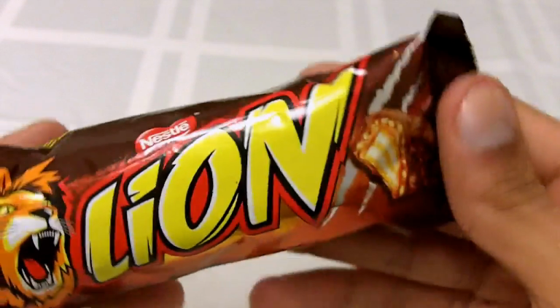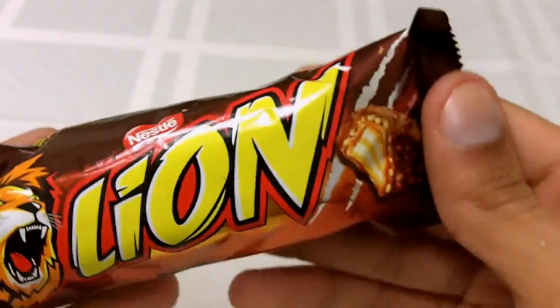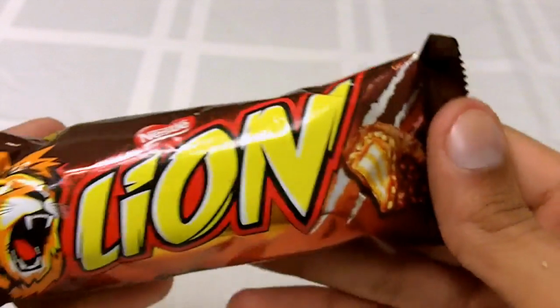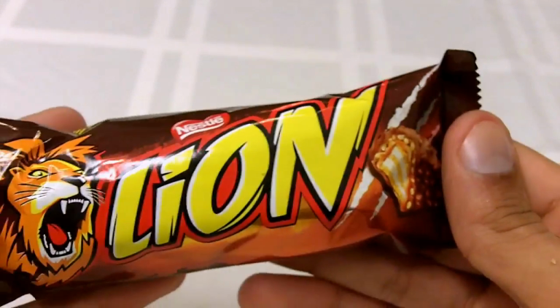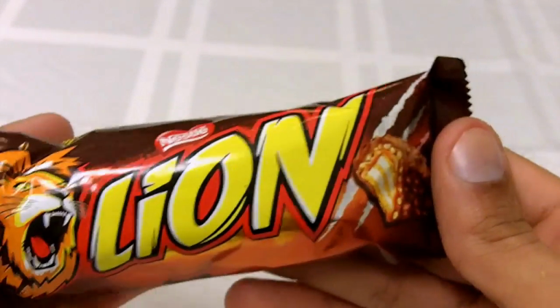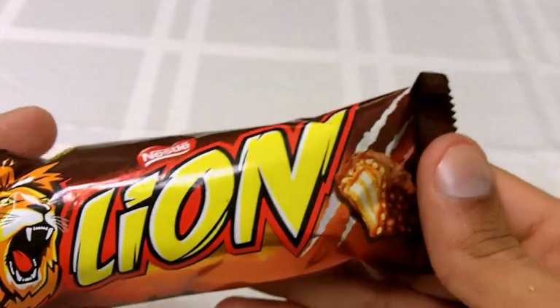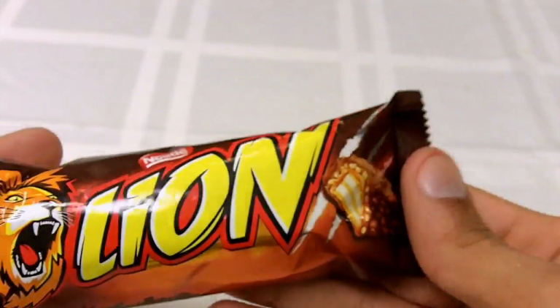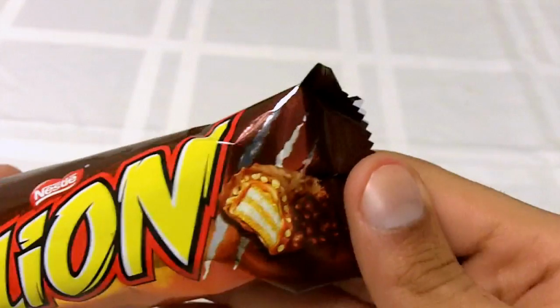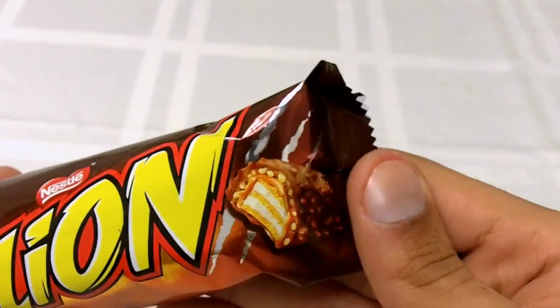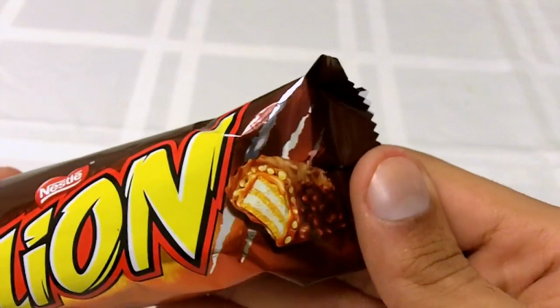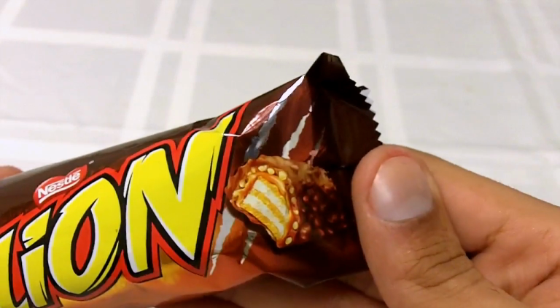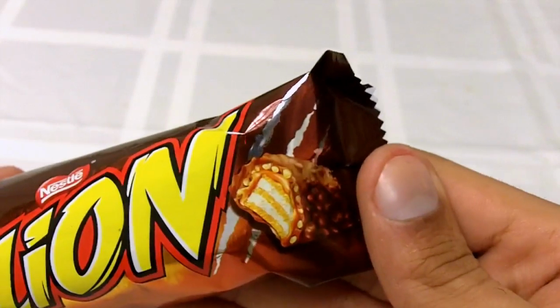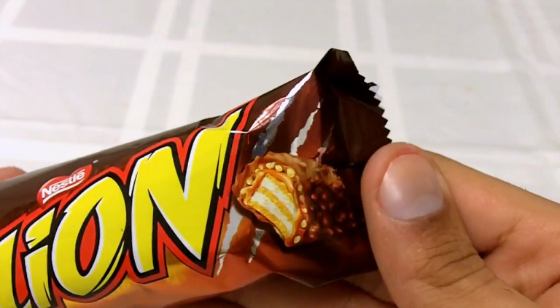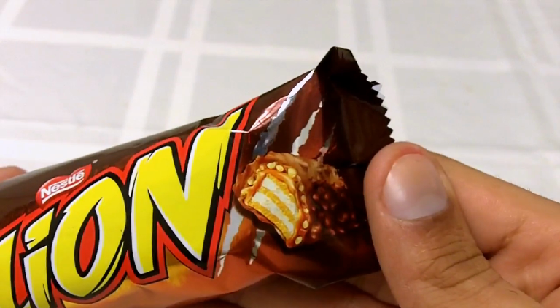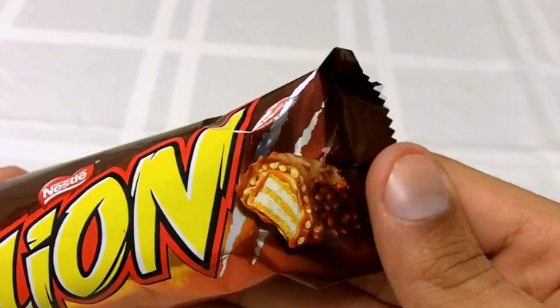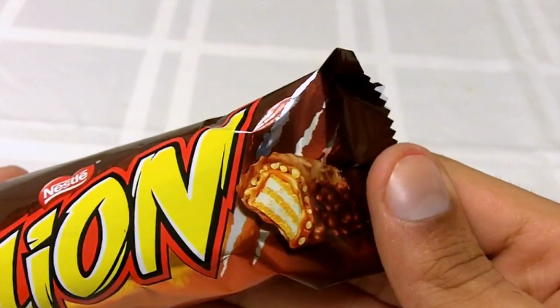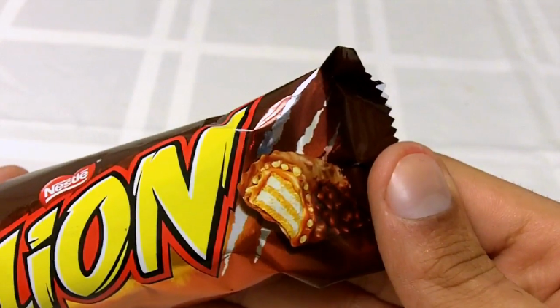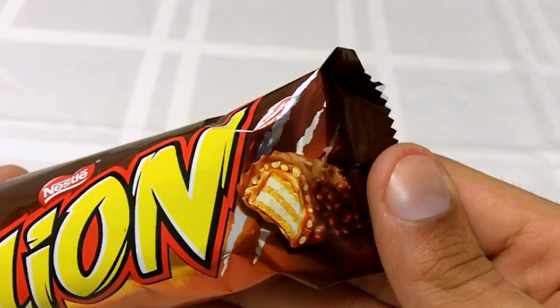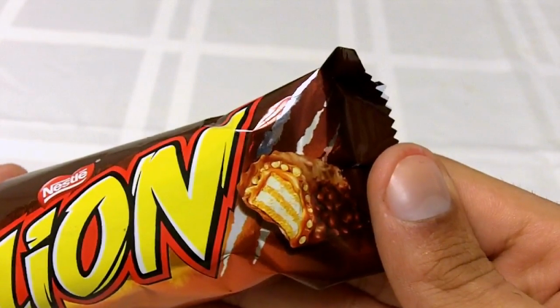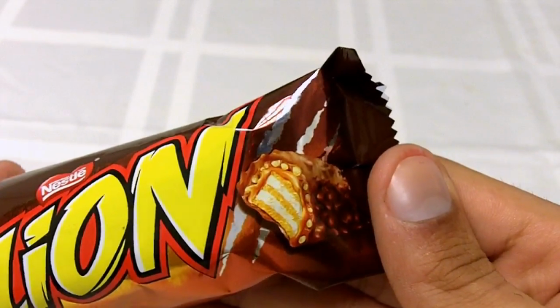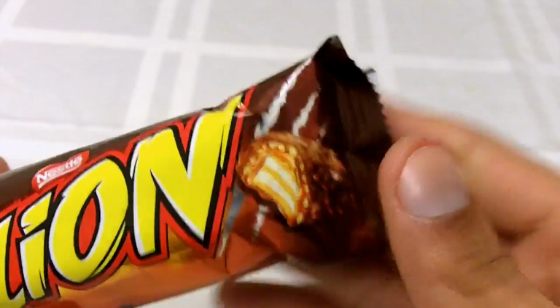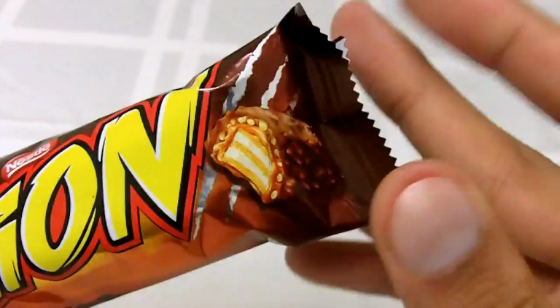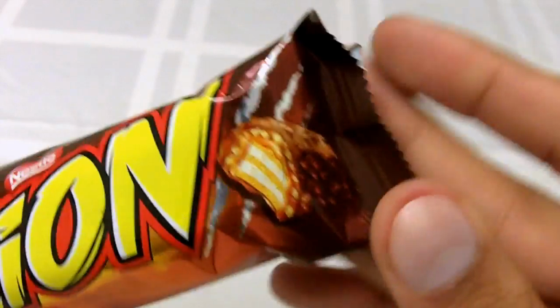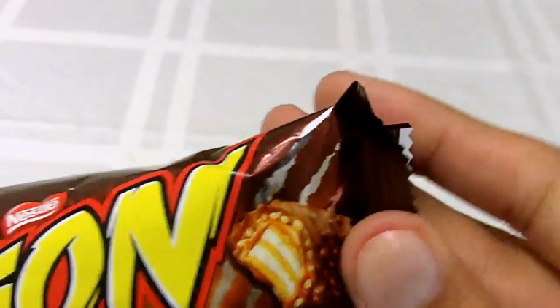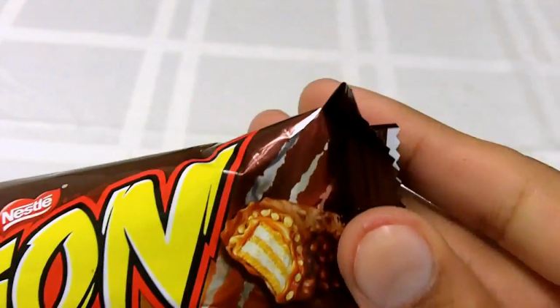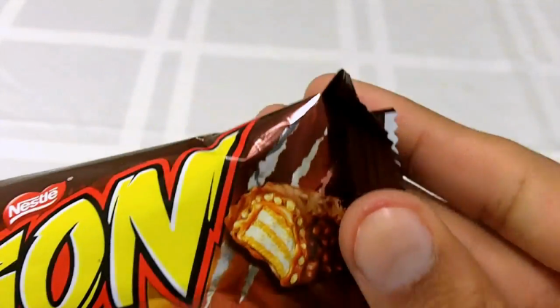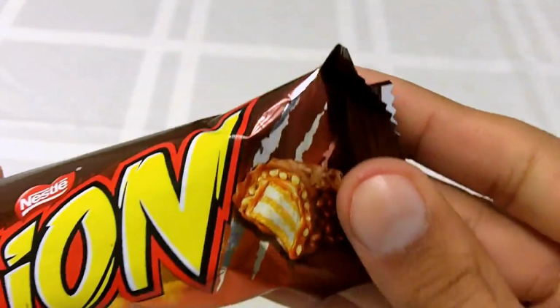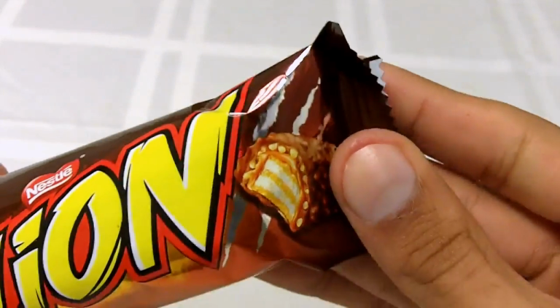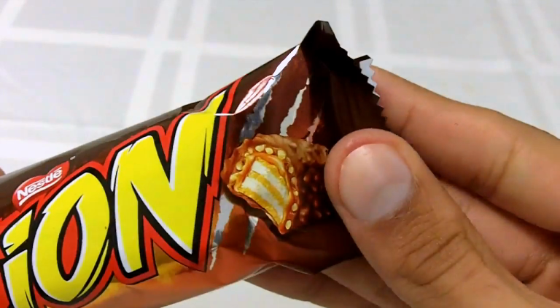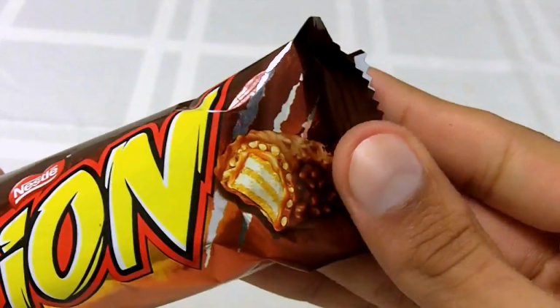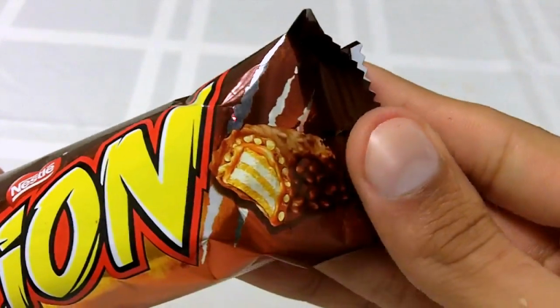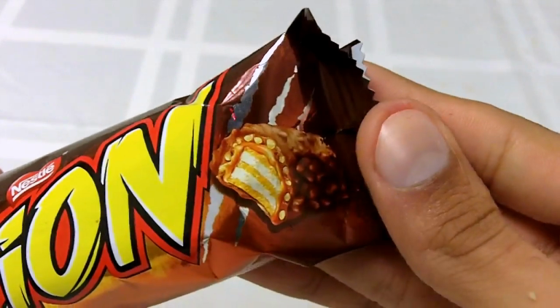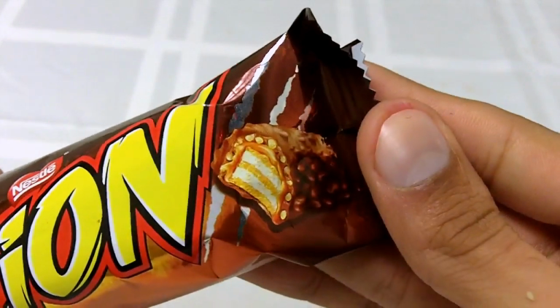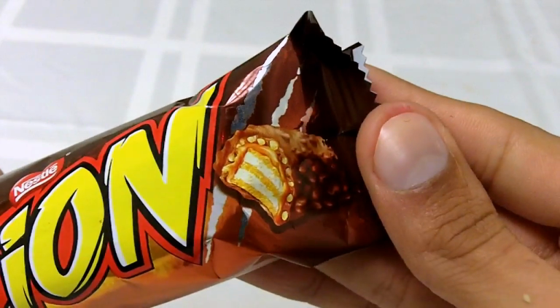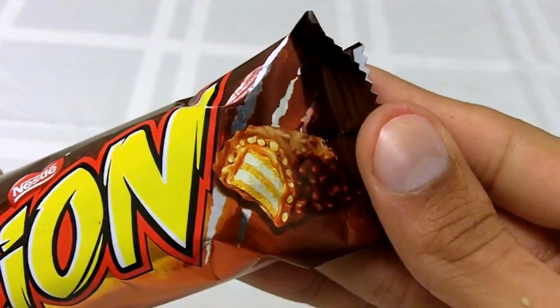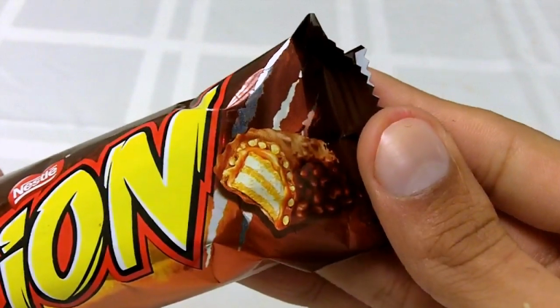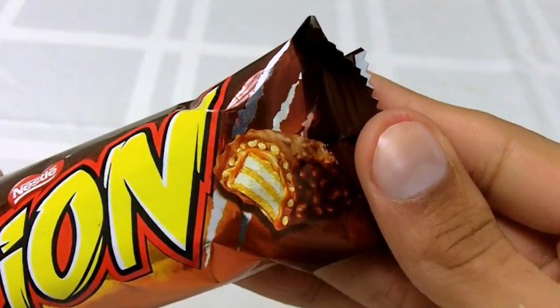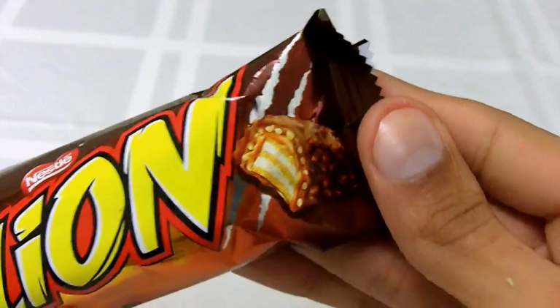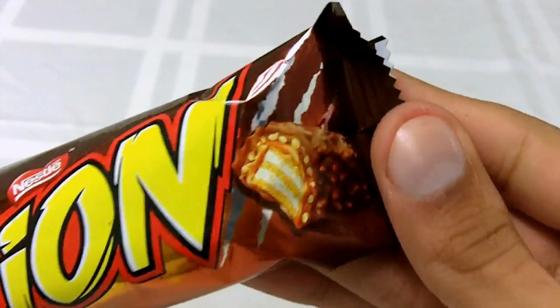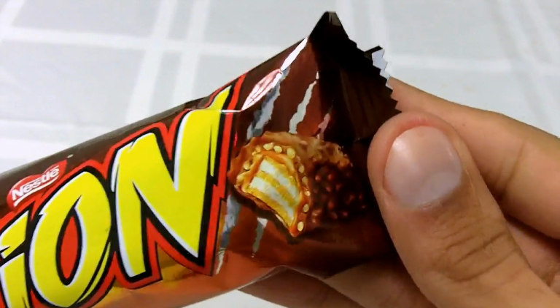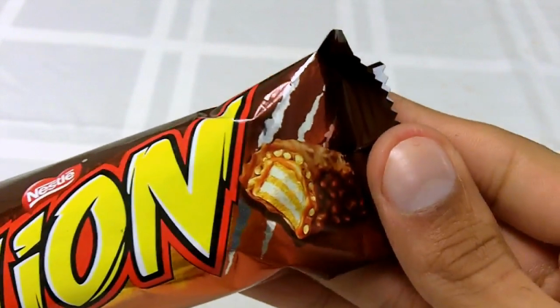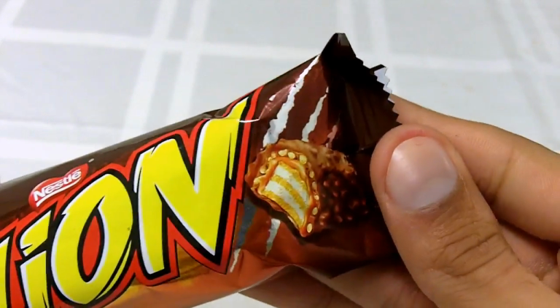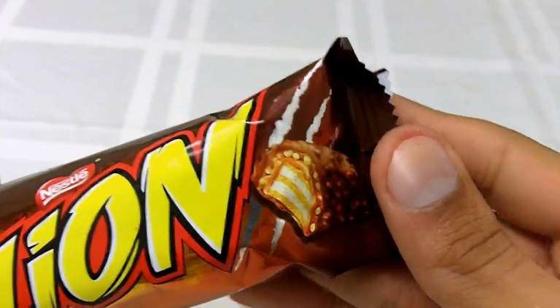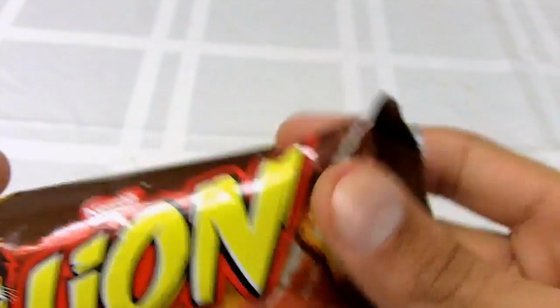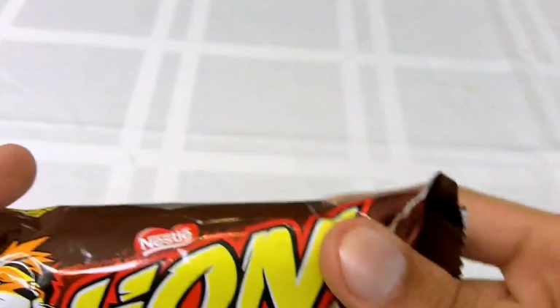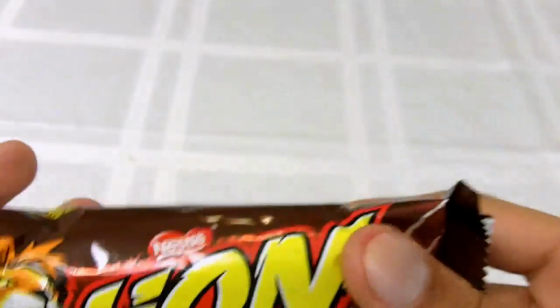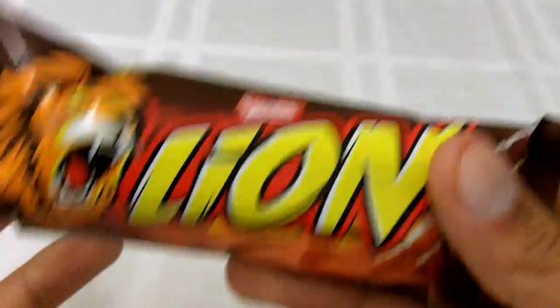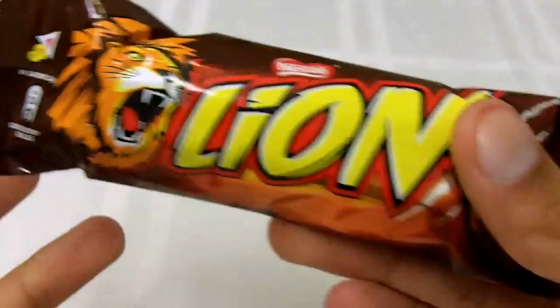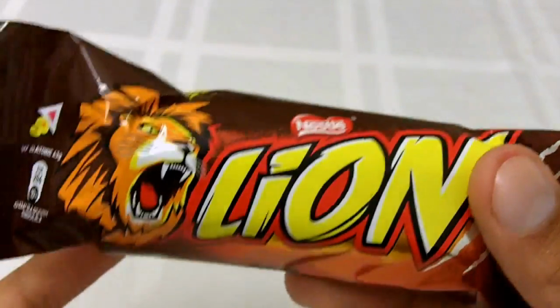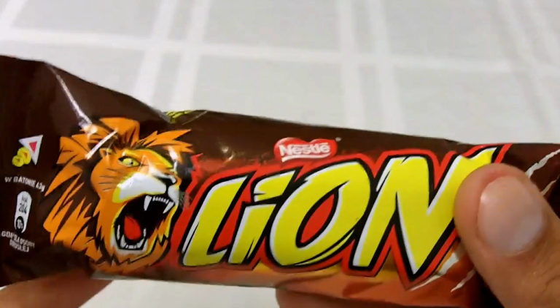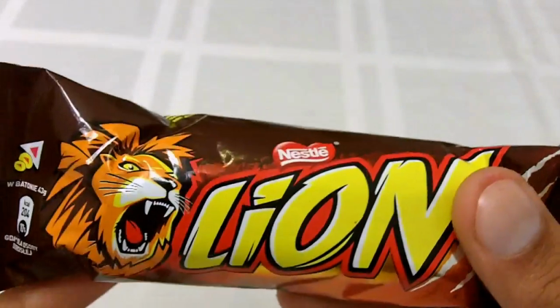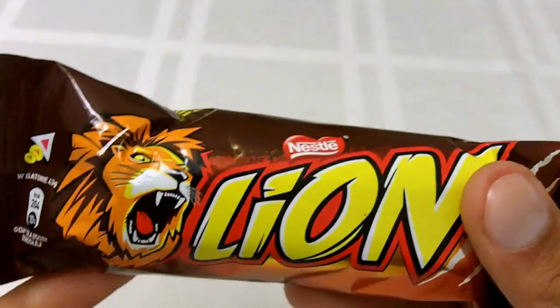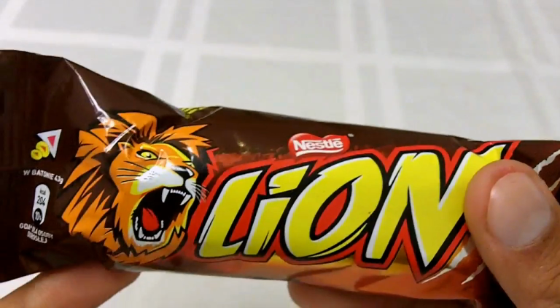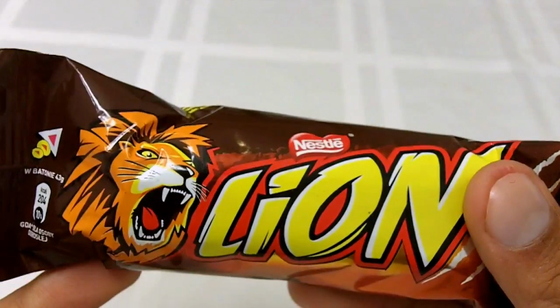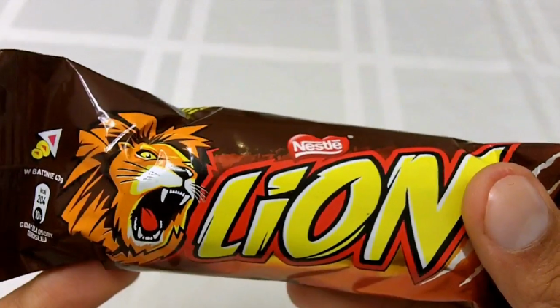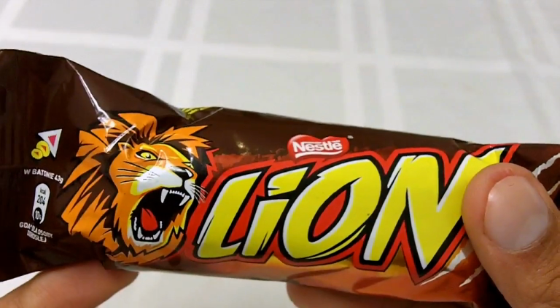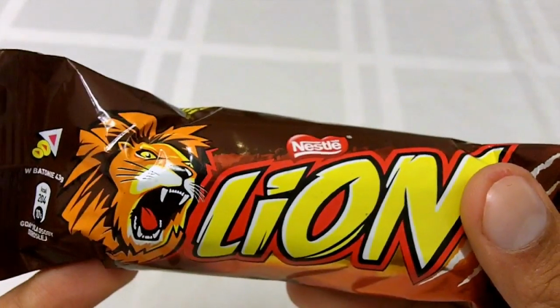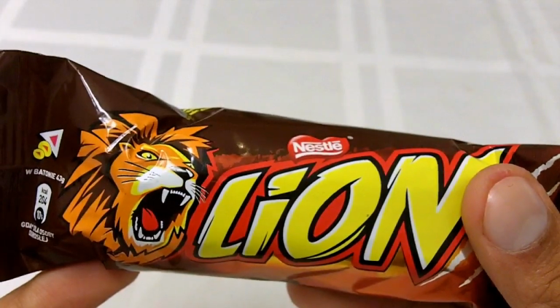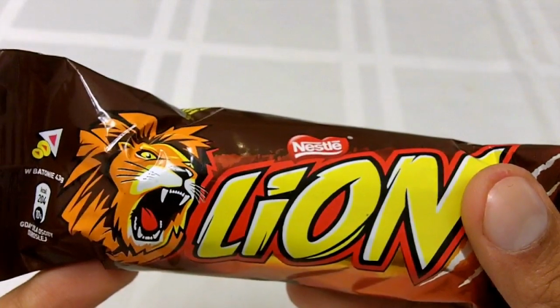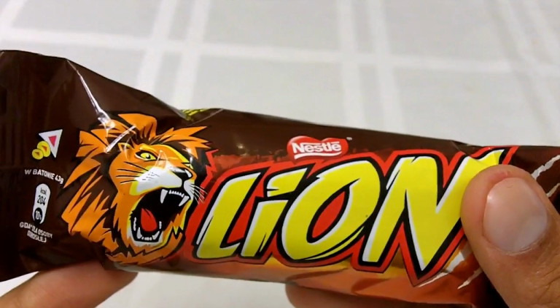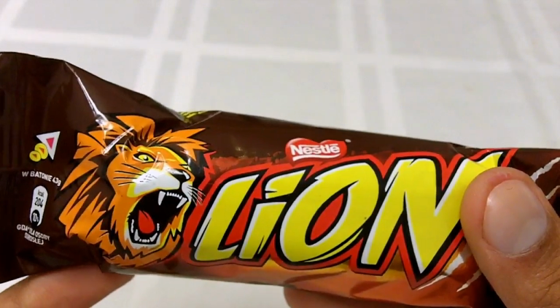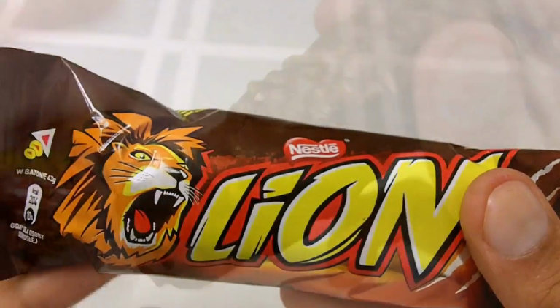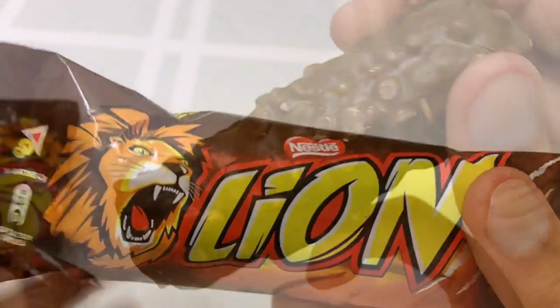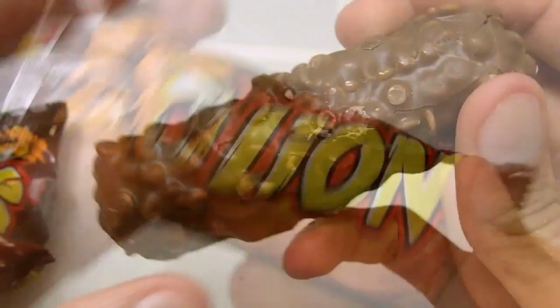Oh my goodness. This looks to be some sort of crisp rice bar with — what is that, marshmallow filling? Well, I guess we'll find out. Let's go ahead and crack this bad boy in half.